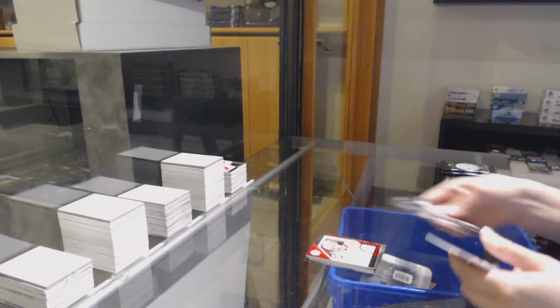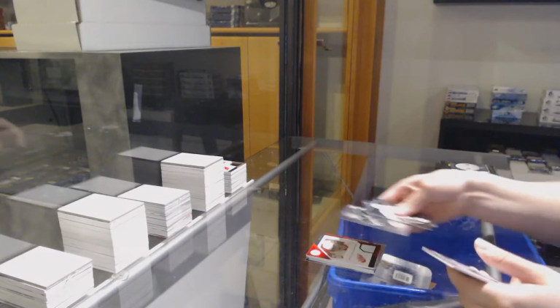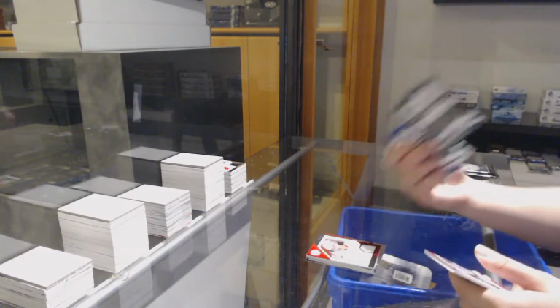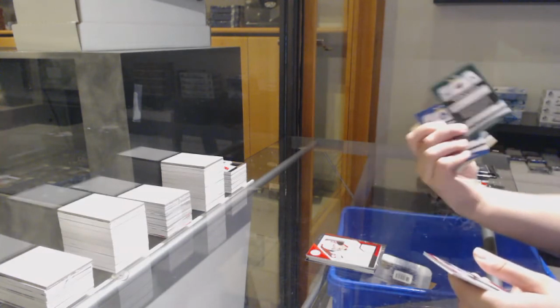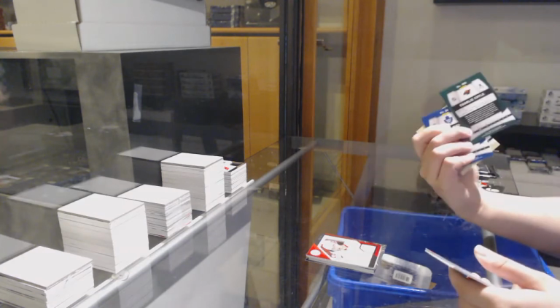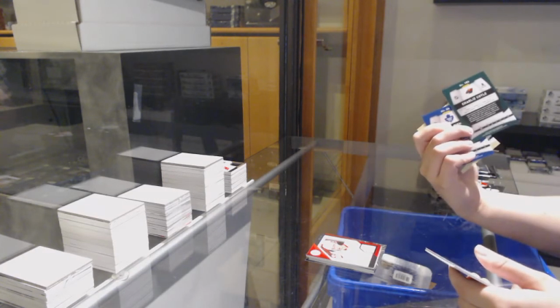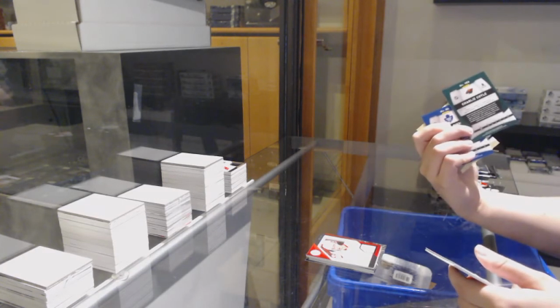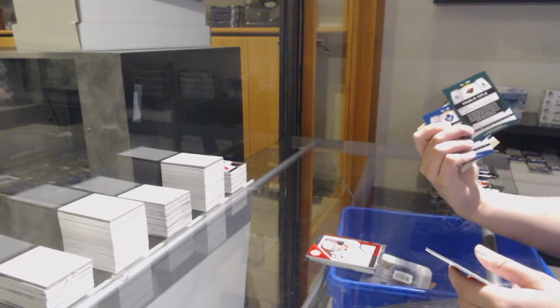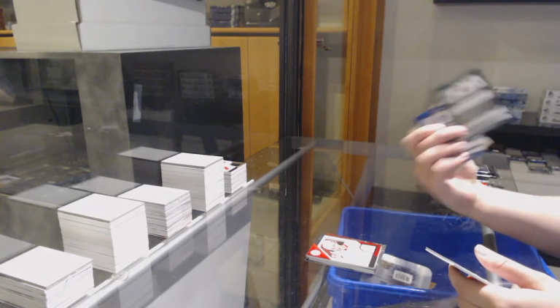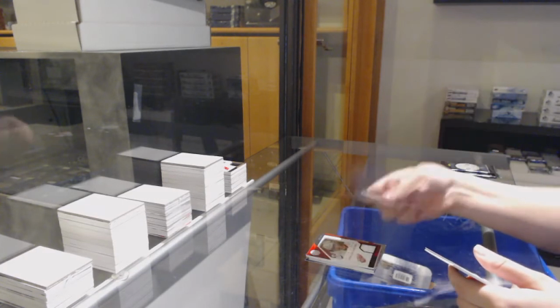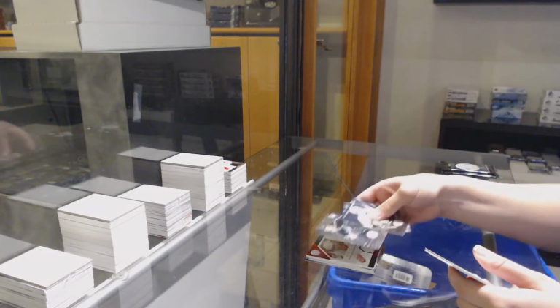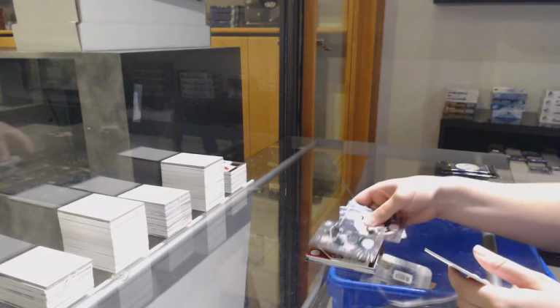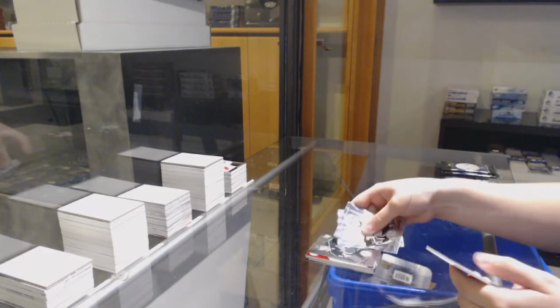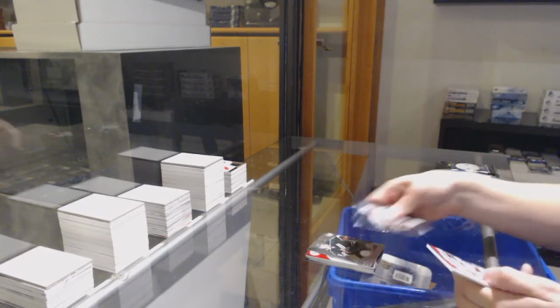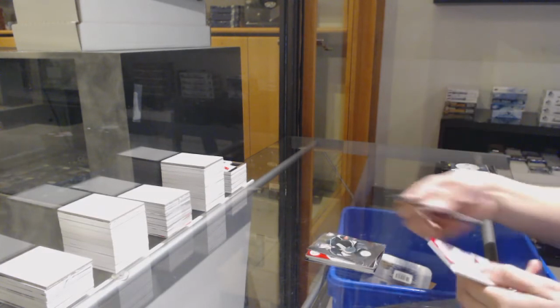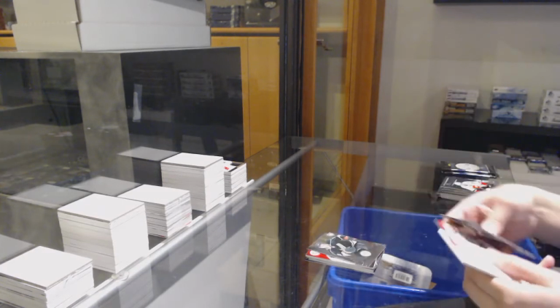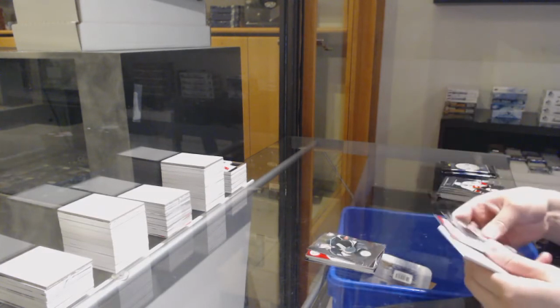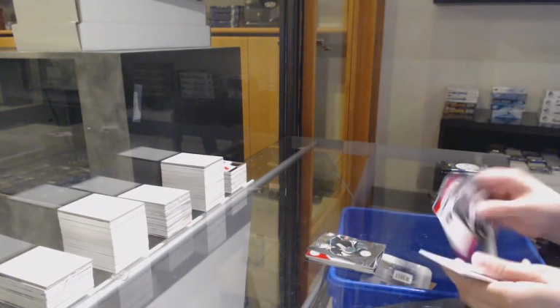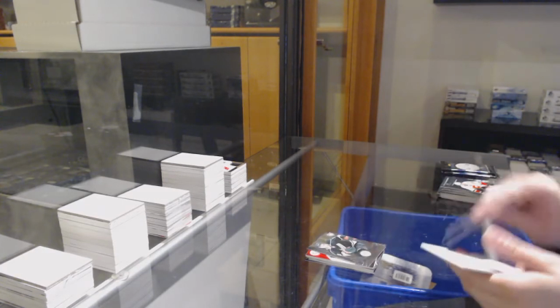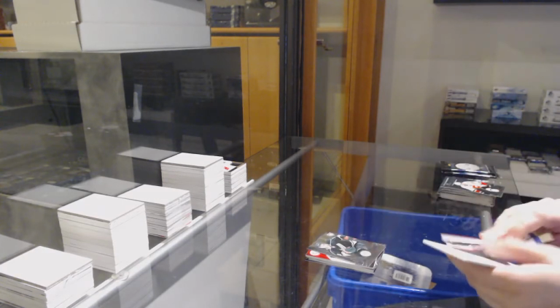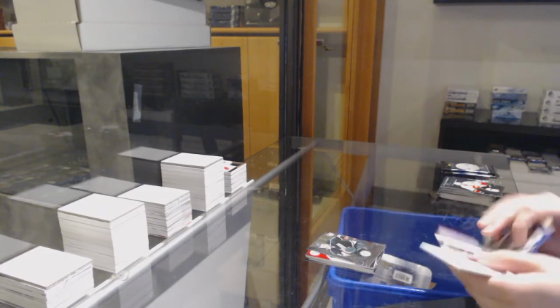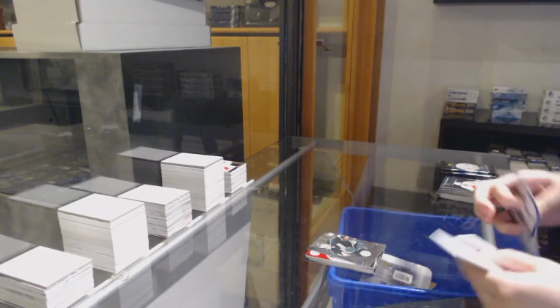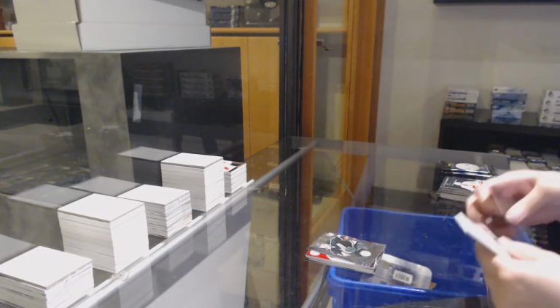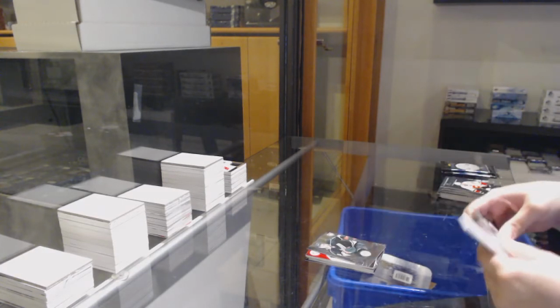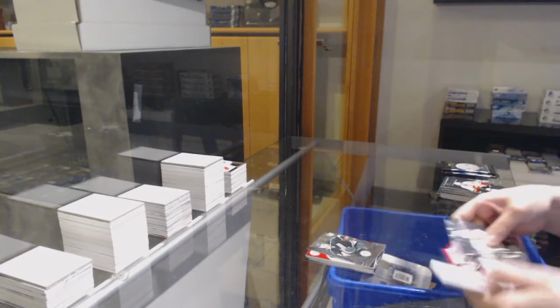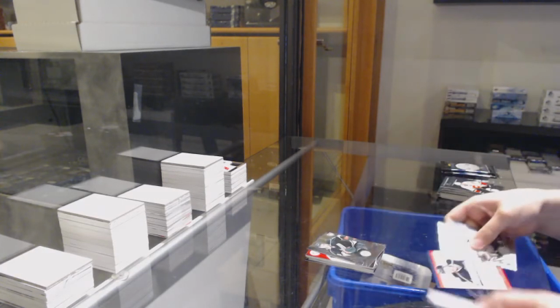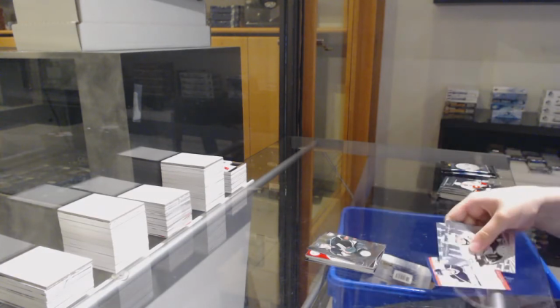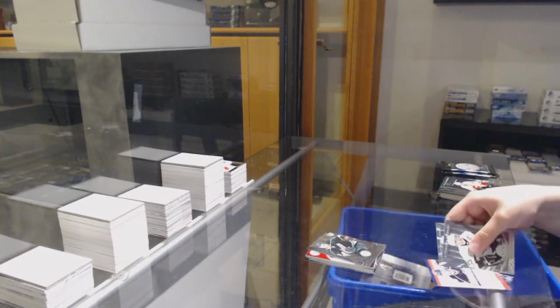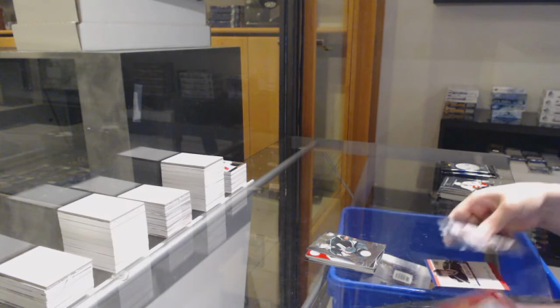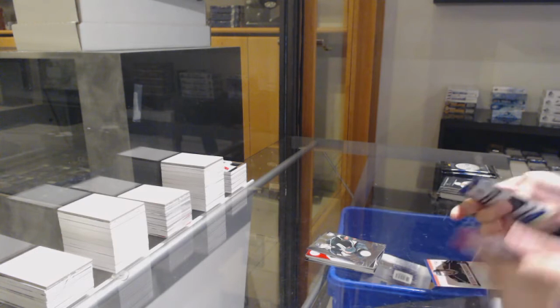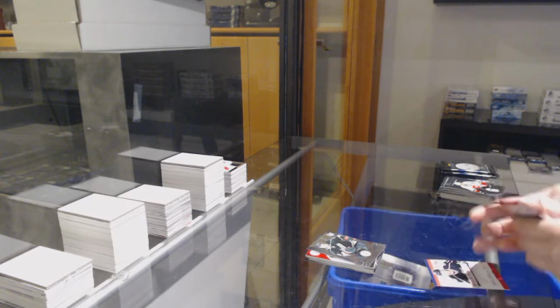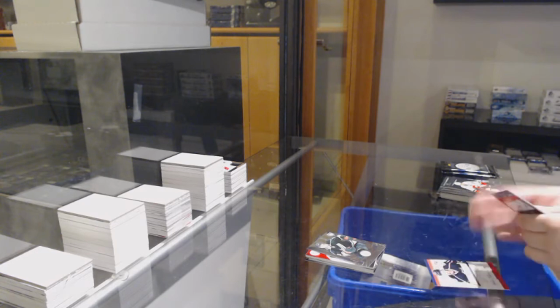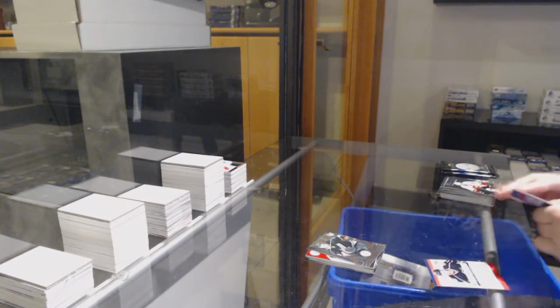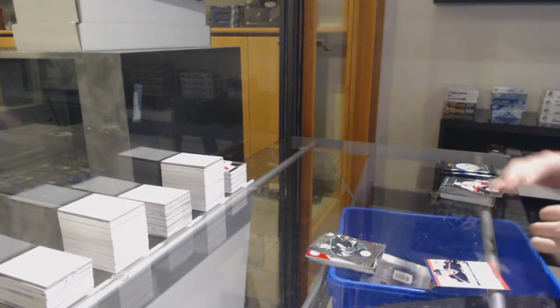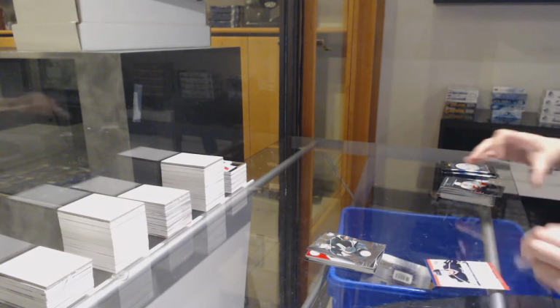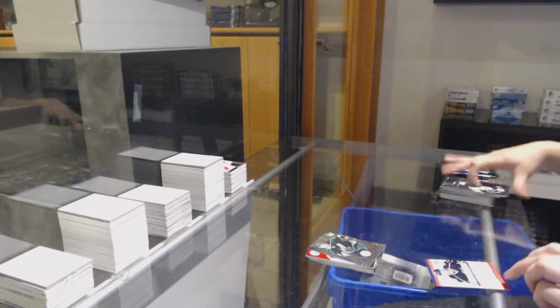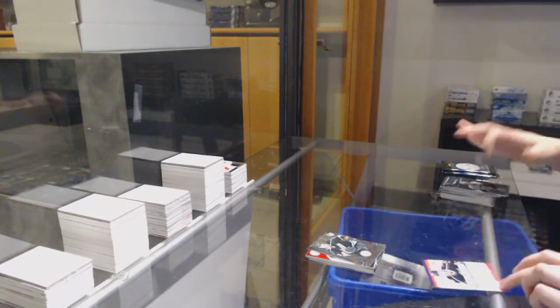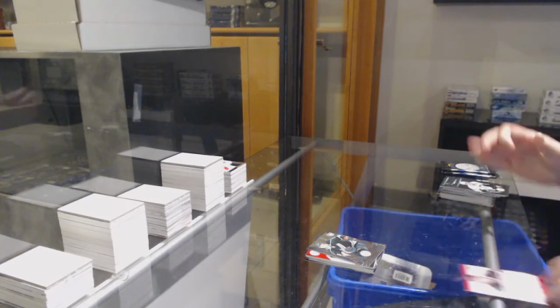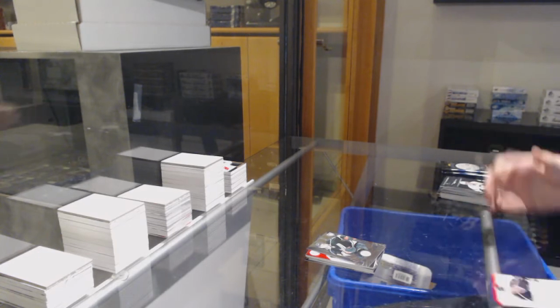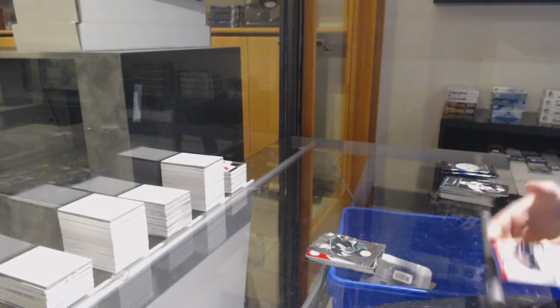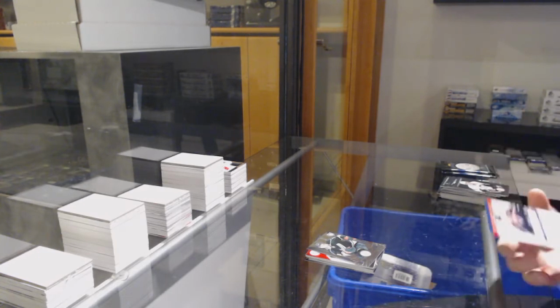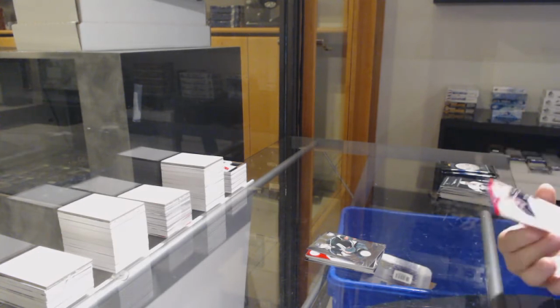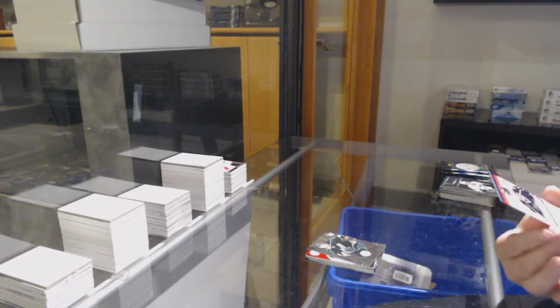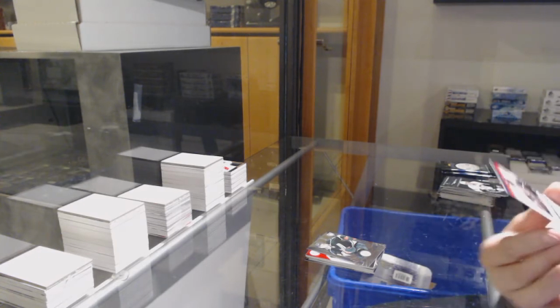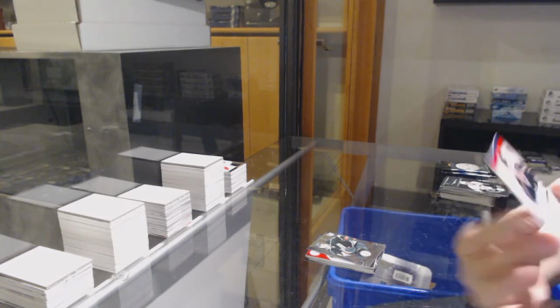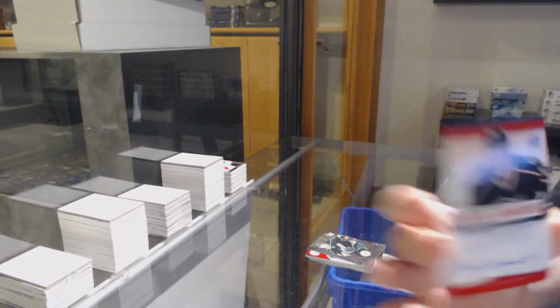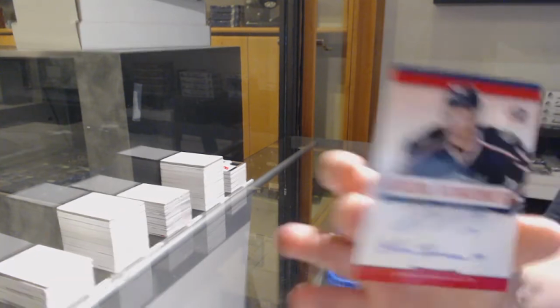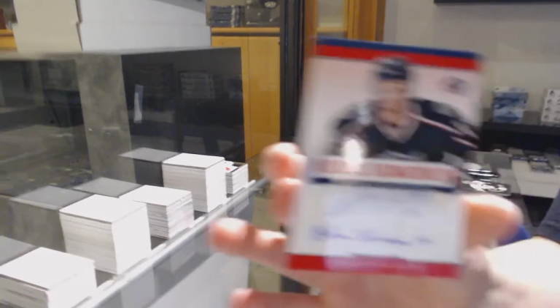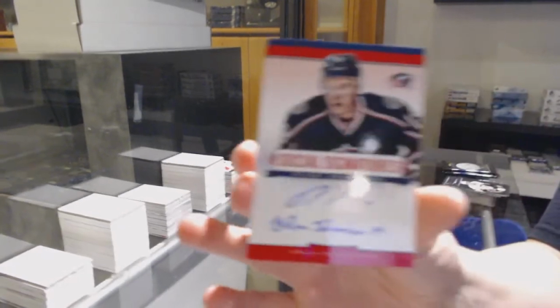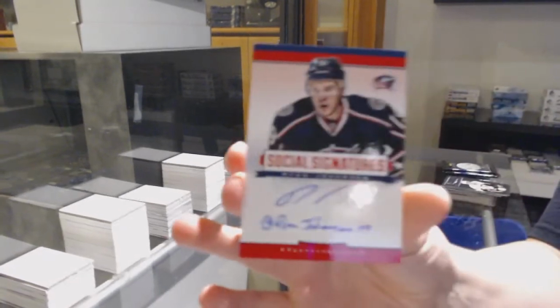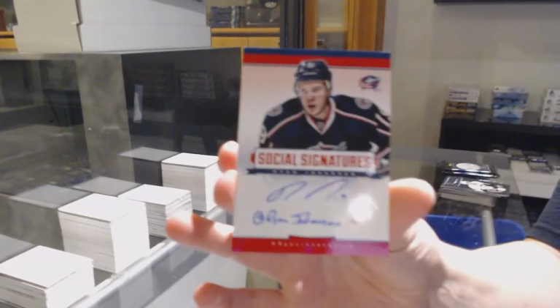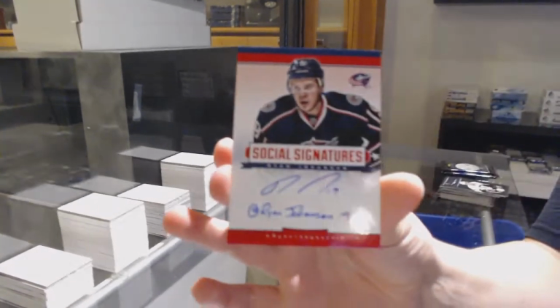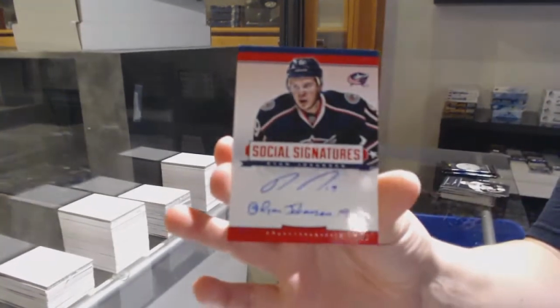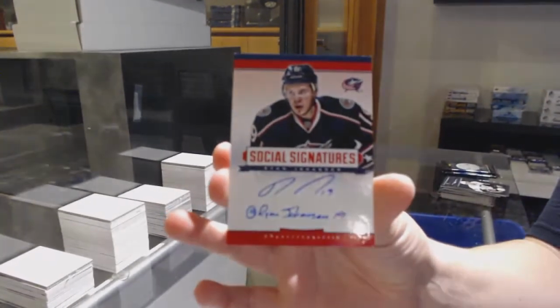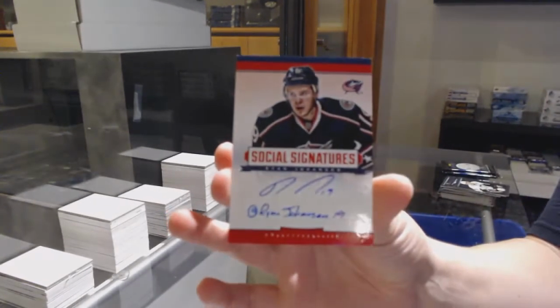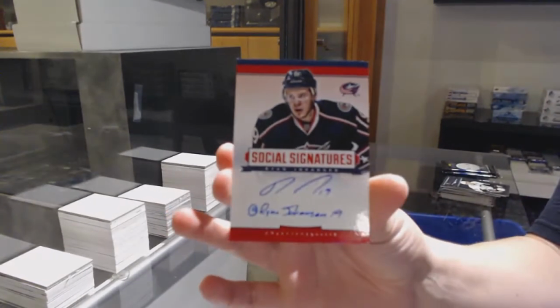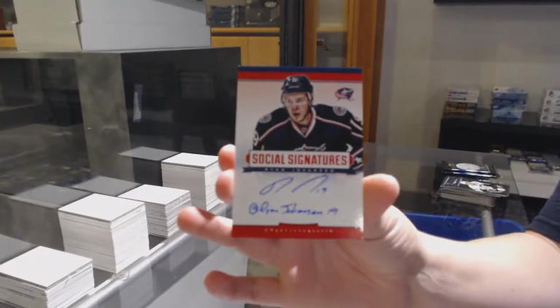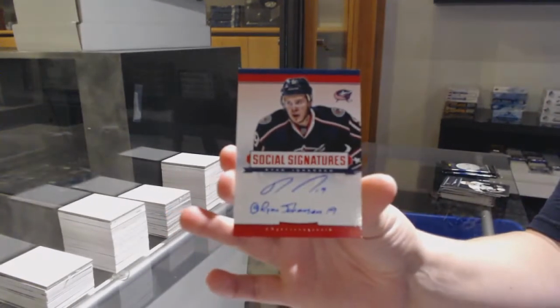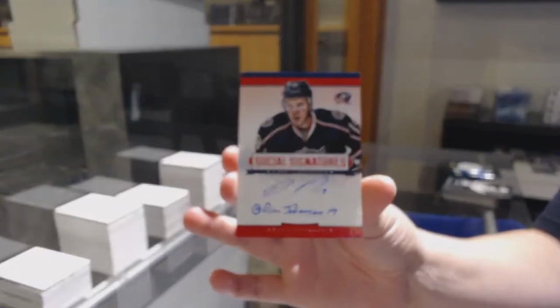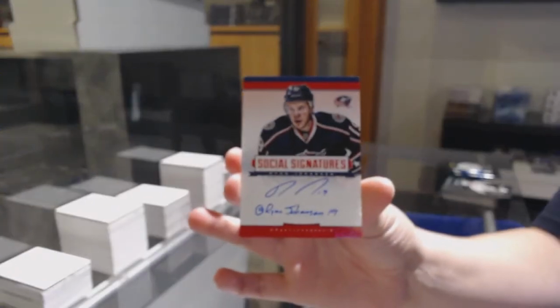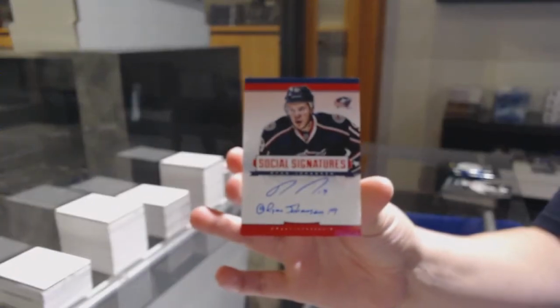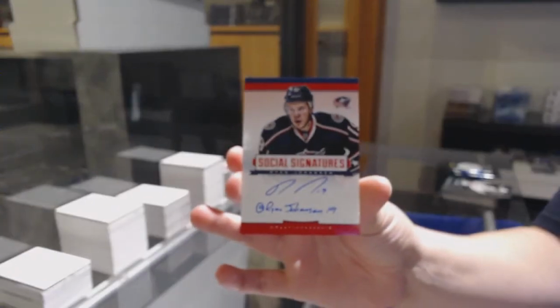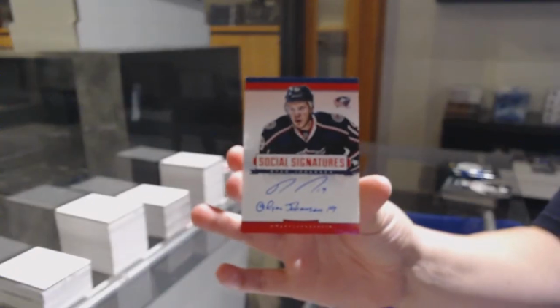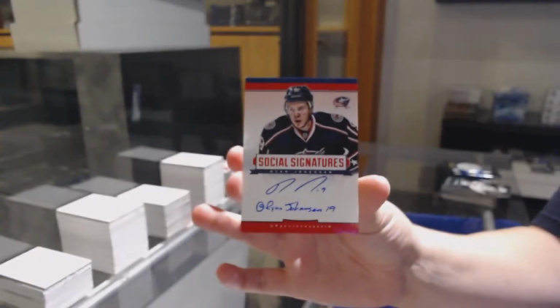Rookie for Minnesota, Charlie Coyle, and a Social Signatures for Columbus of Ryan Johansson.